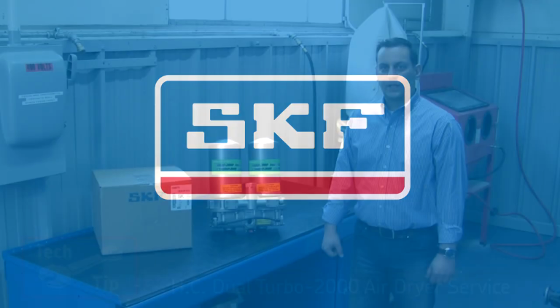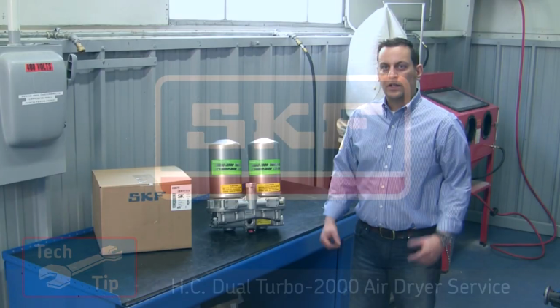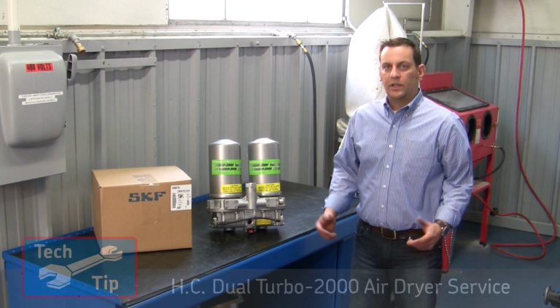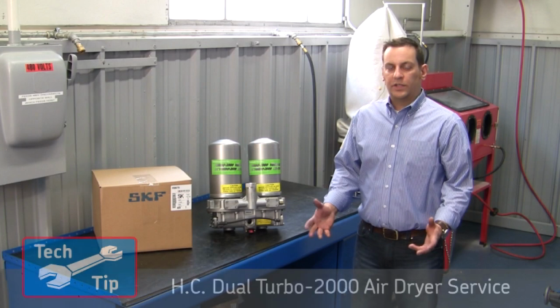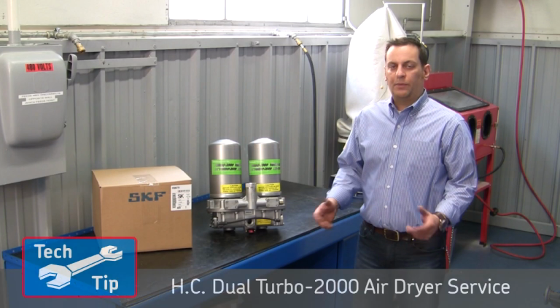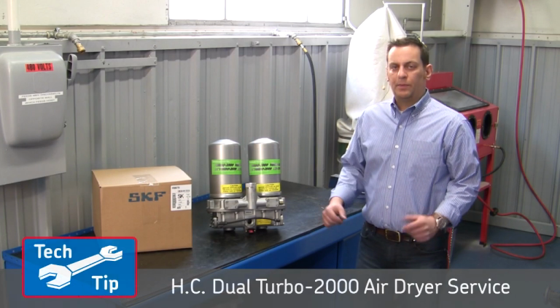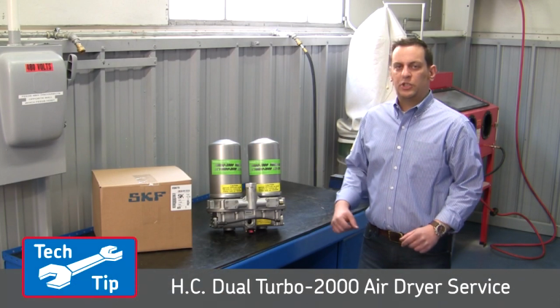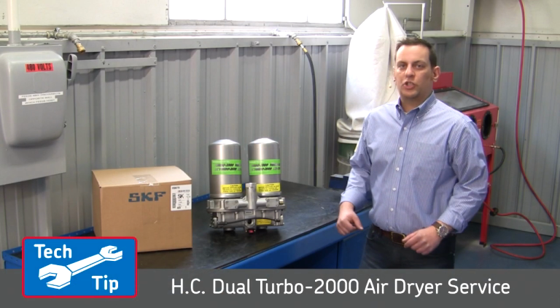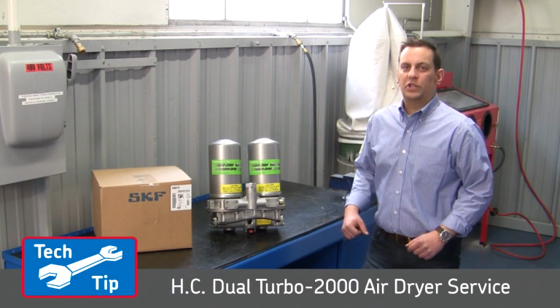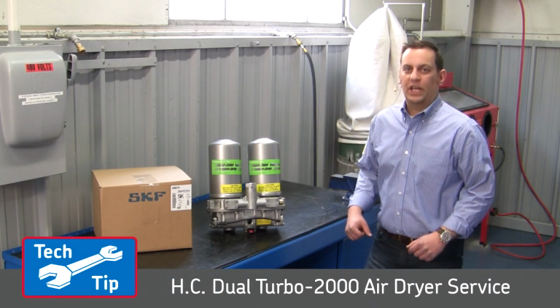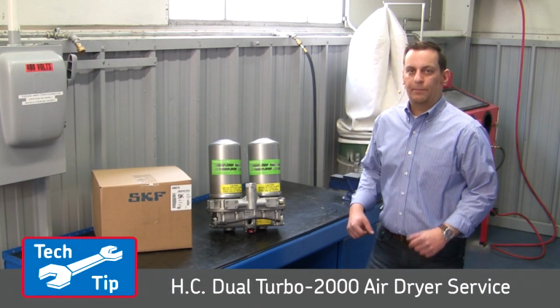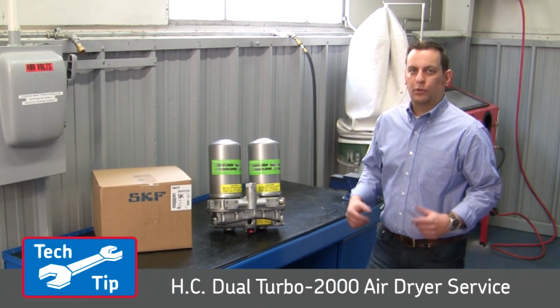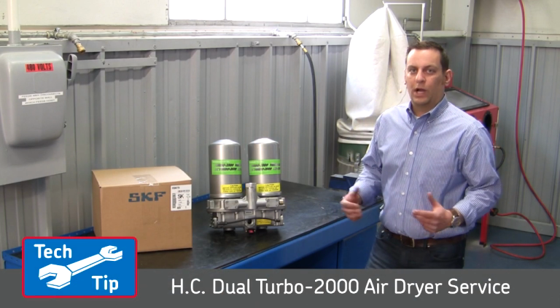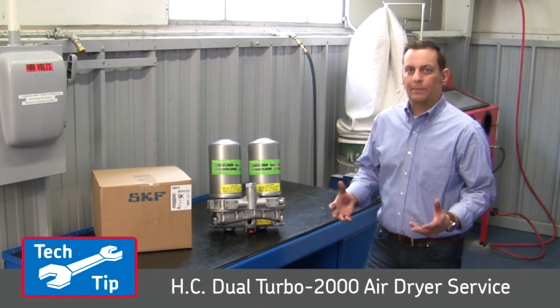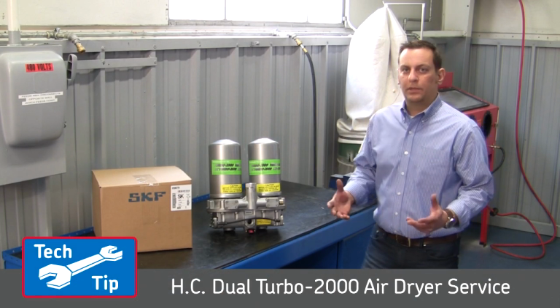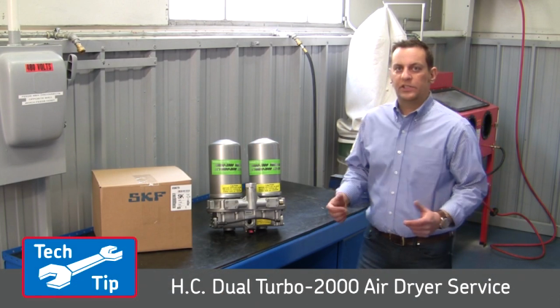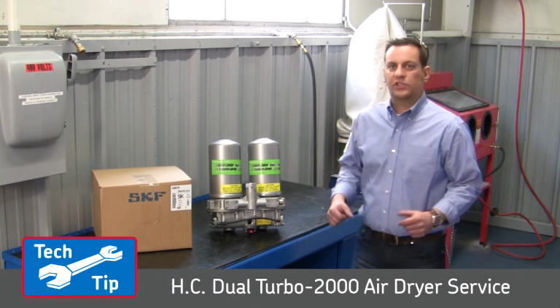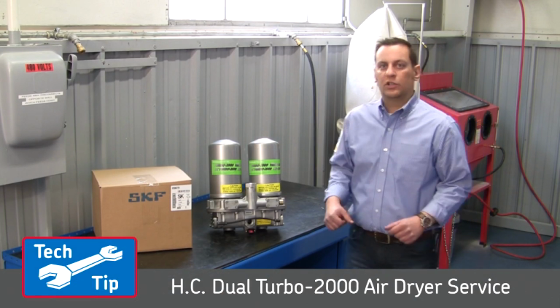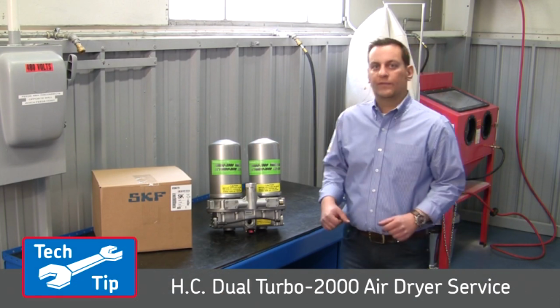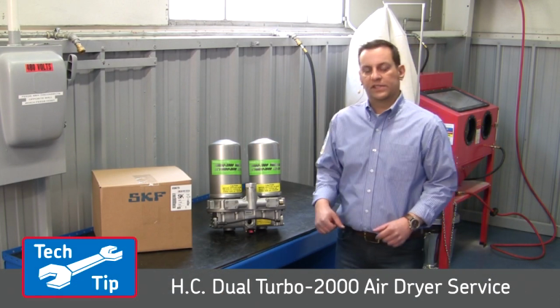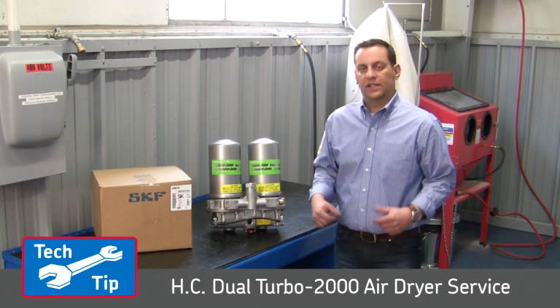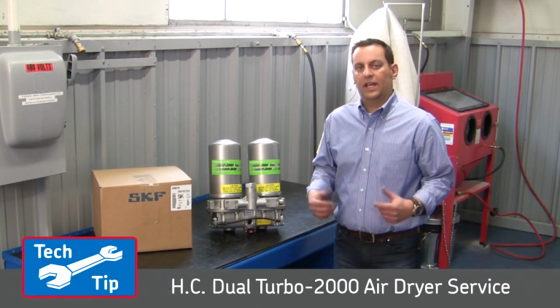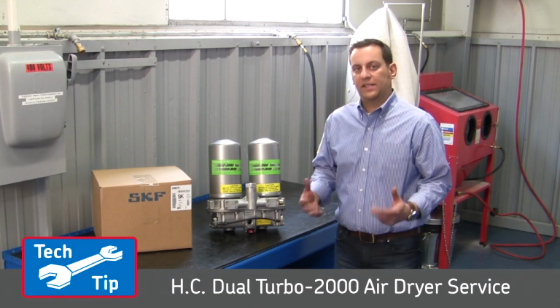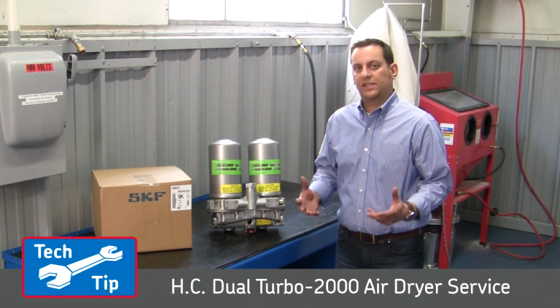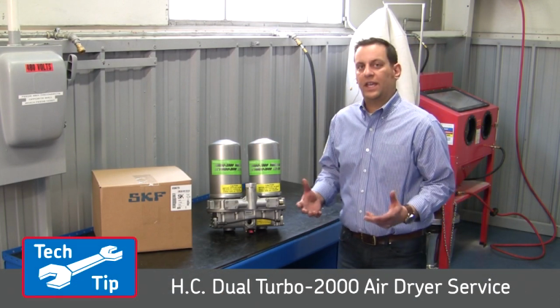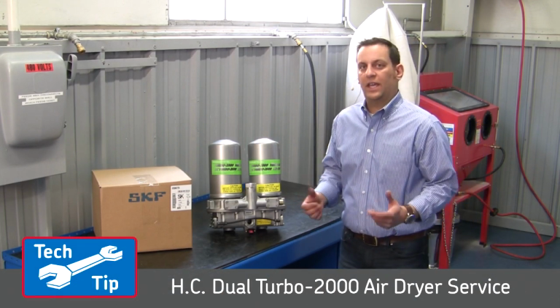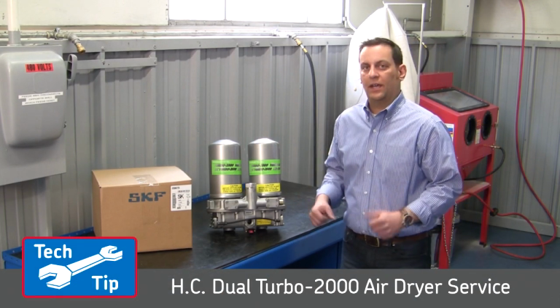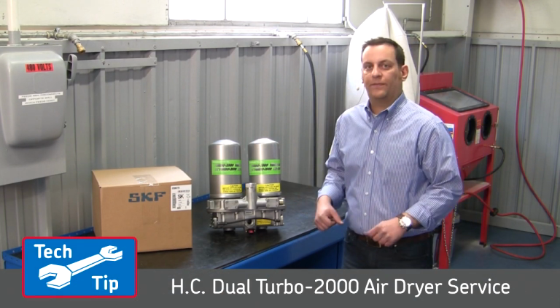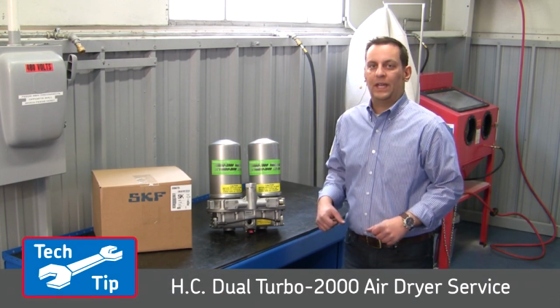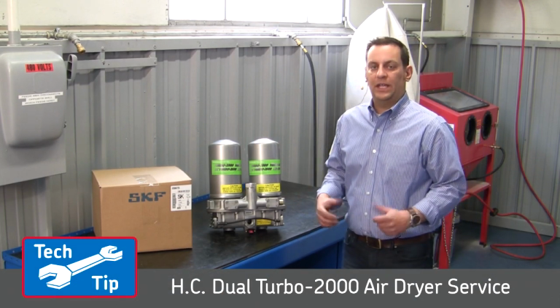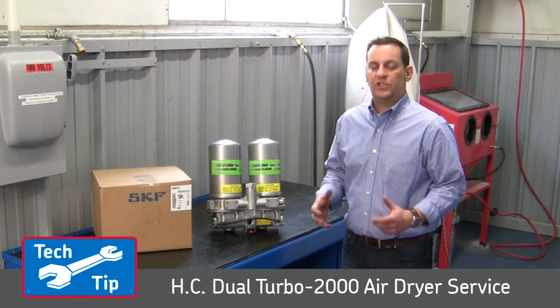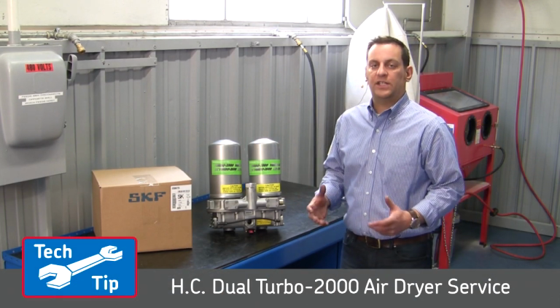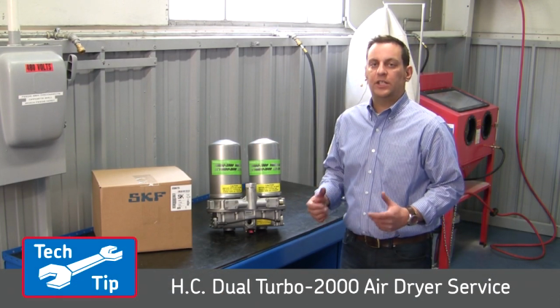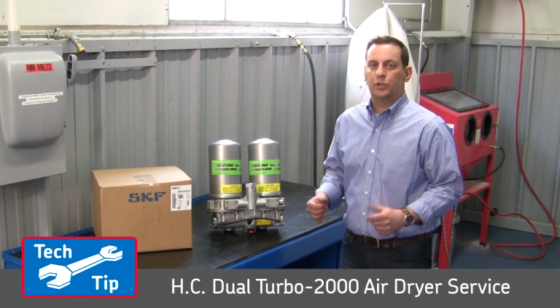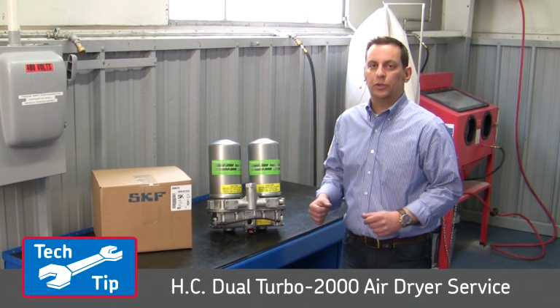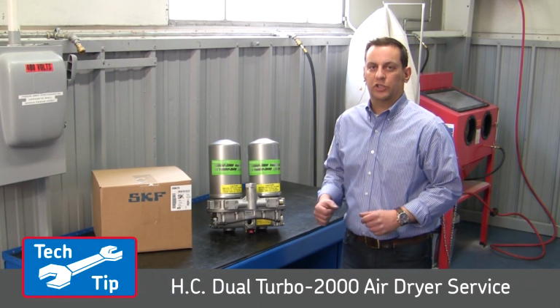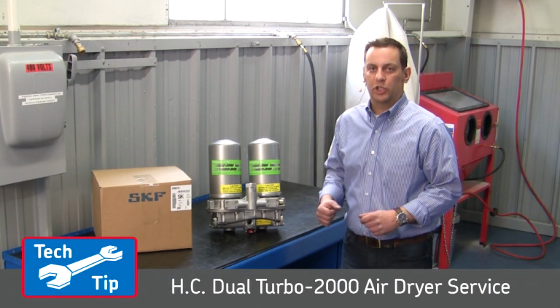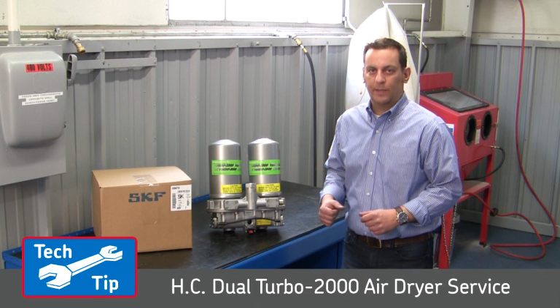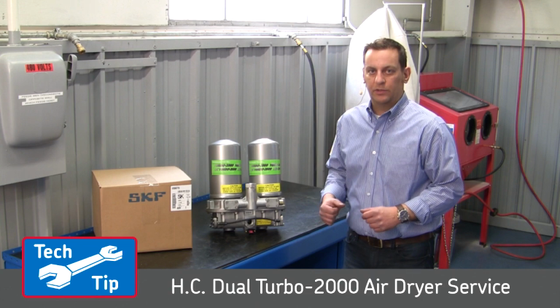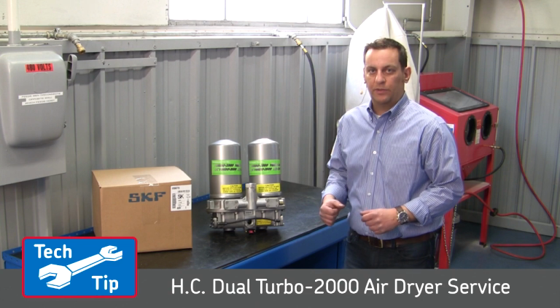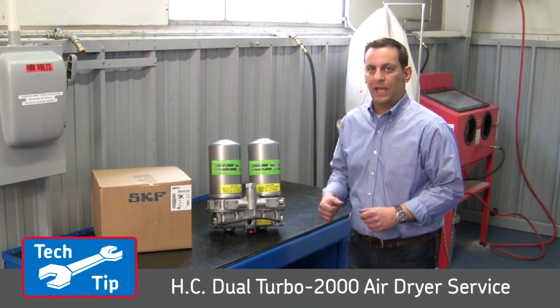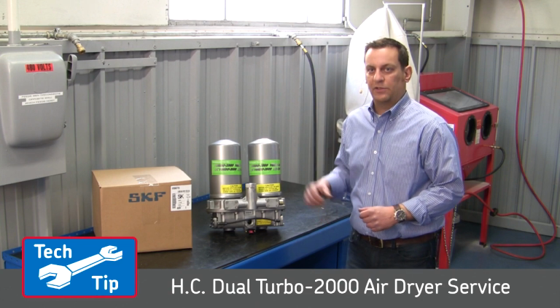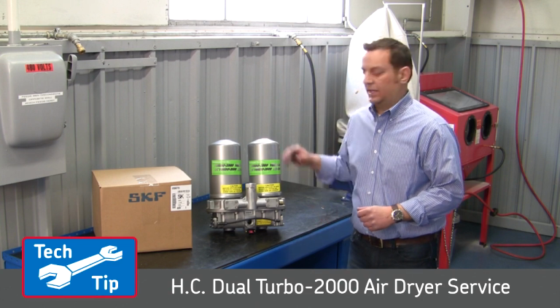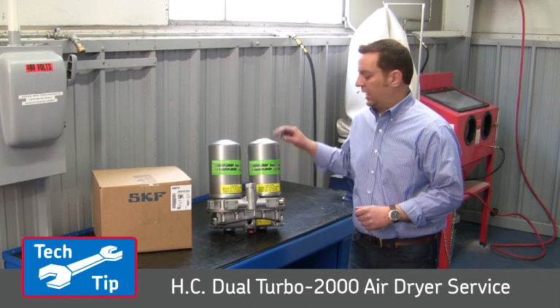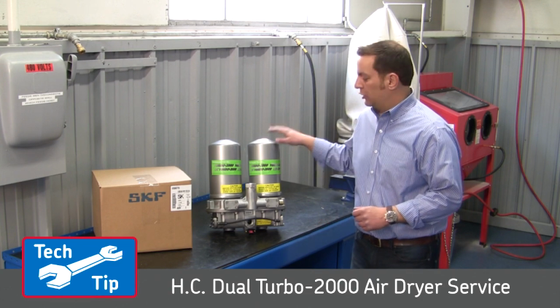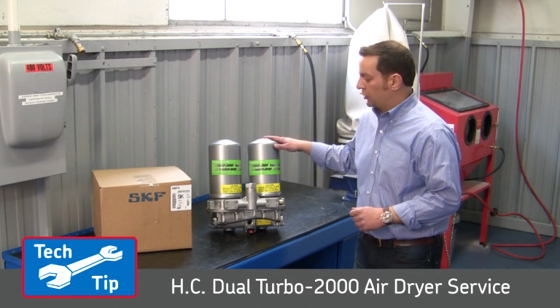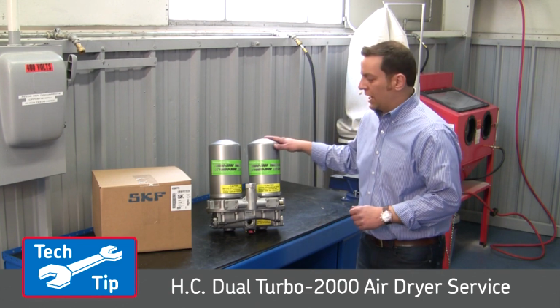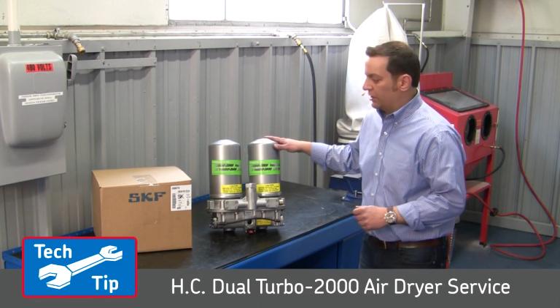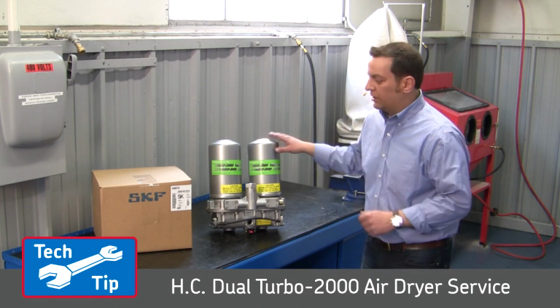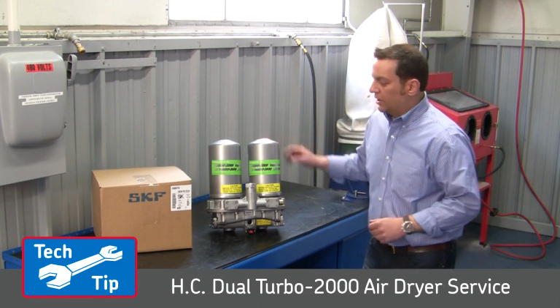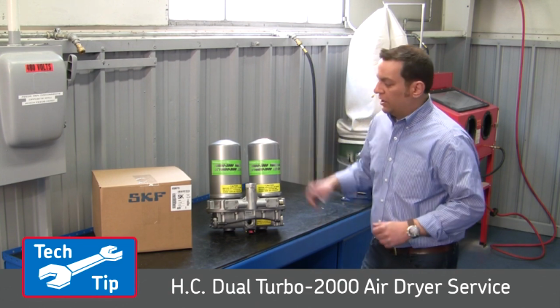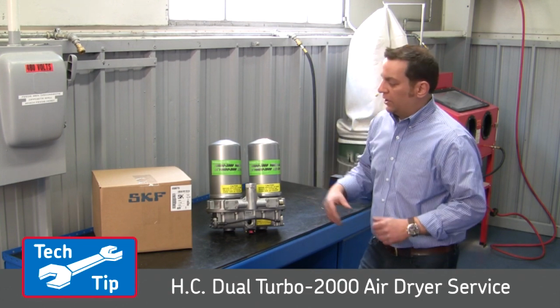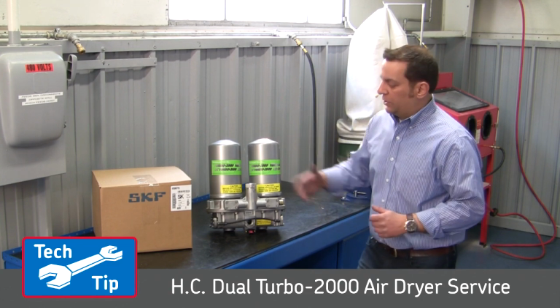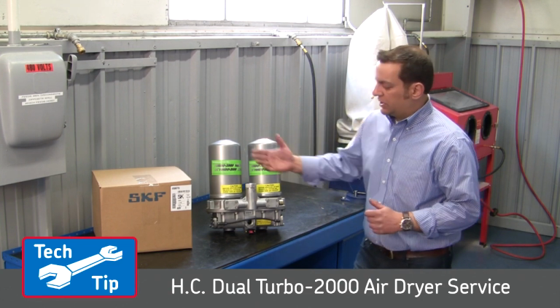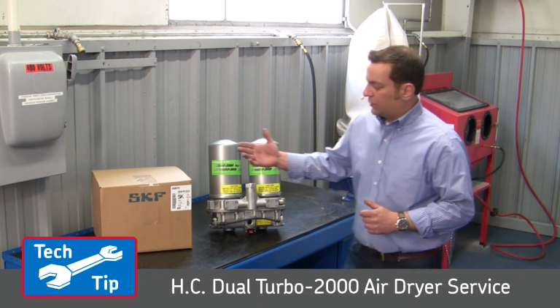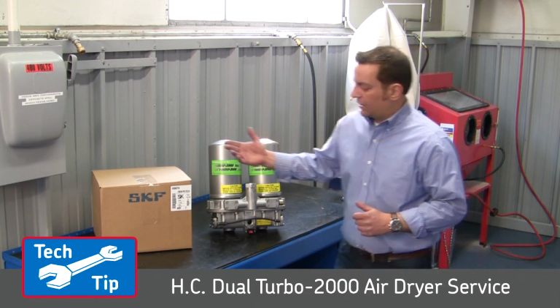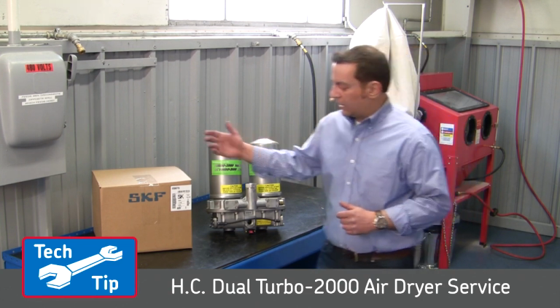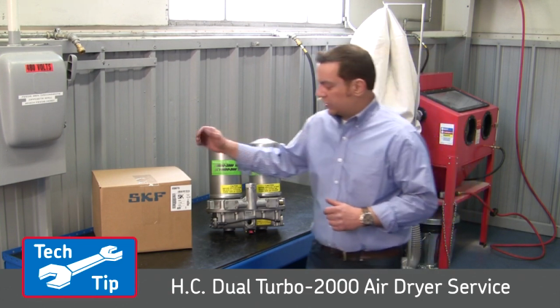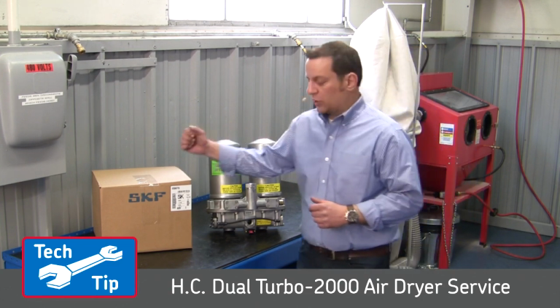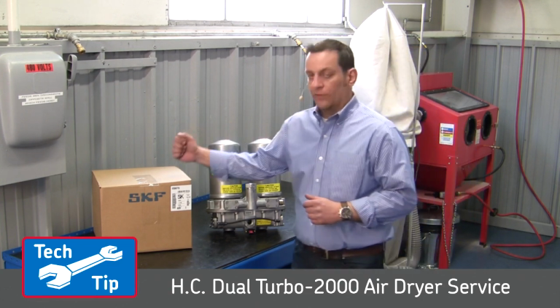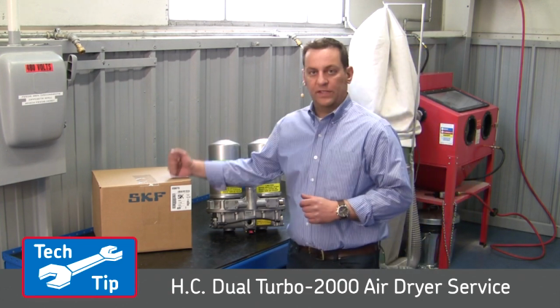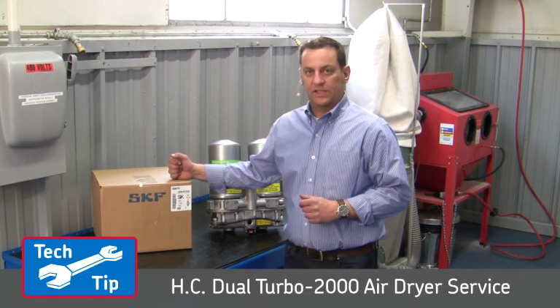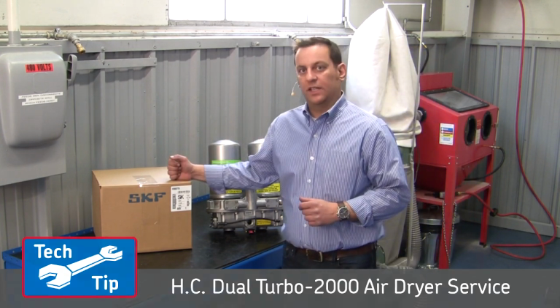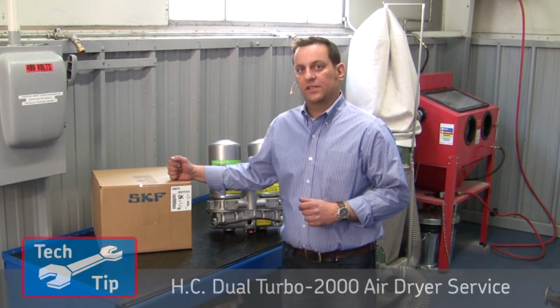Today we'll be showing you how to properly service an SKF HC Dual Turbo 2000 air dryer using one of our service kits.